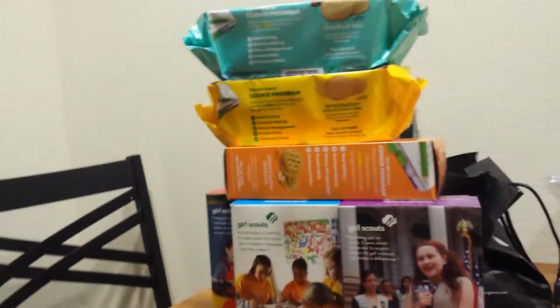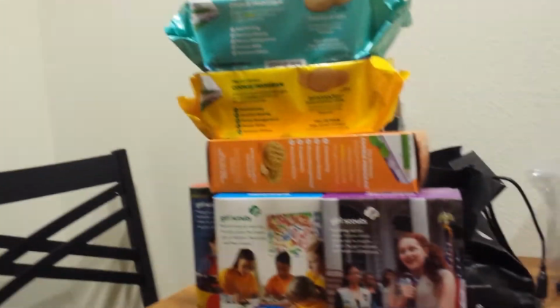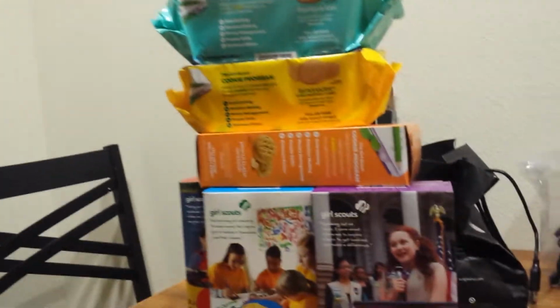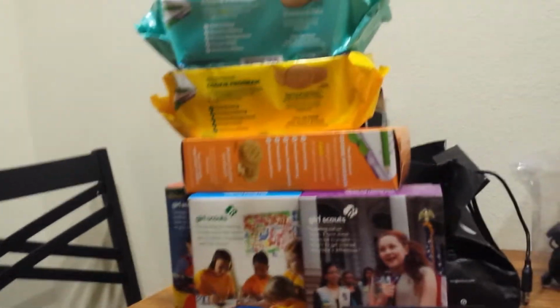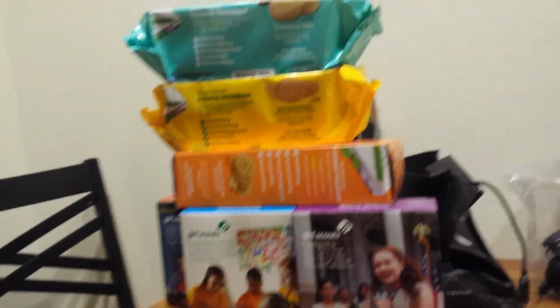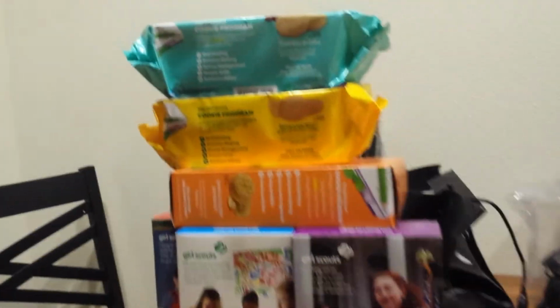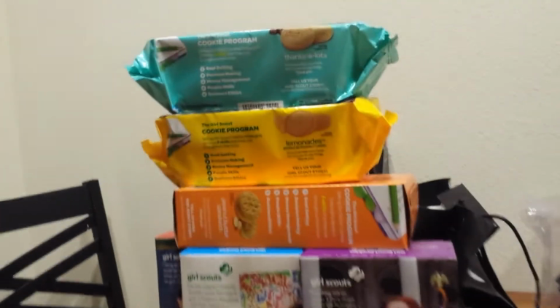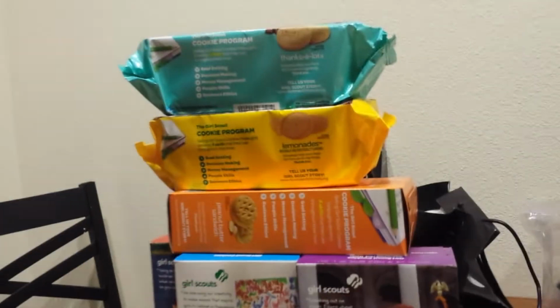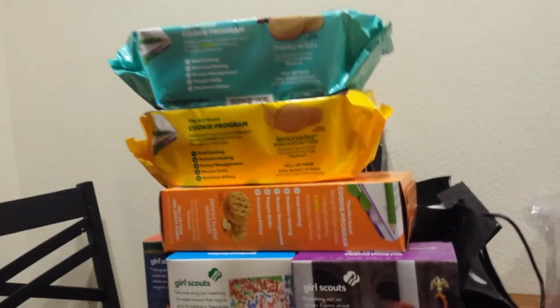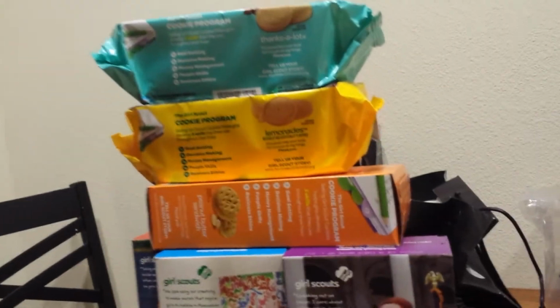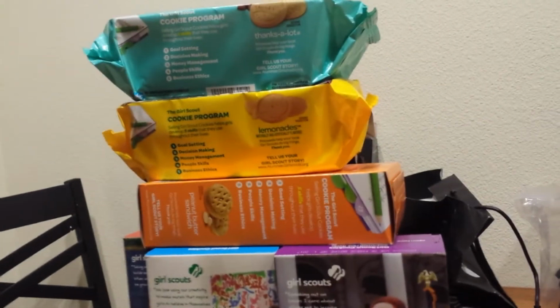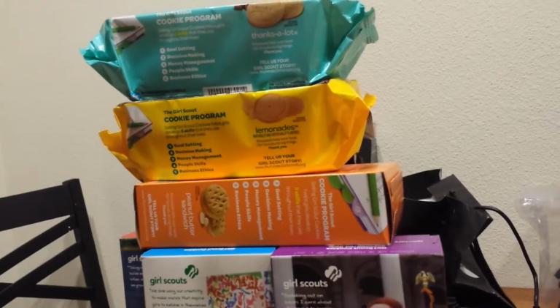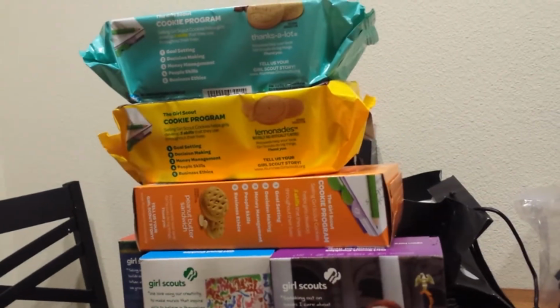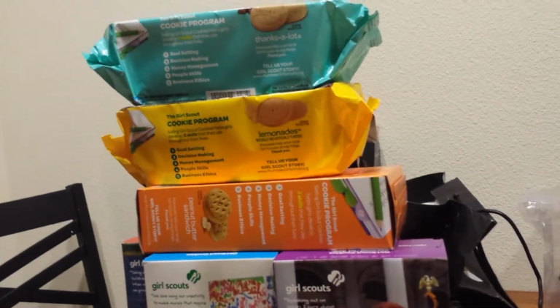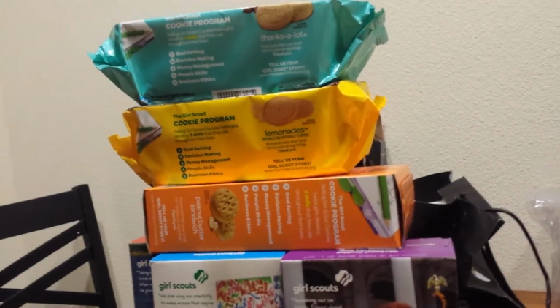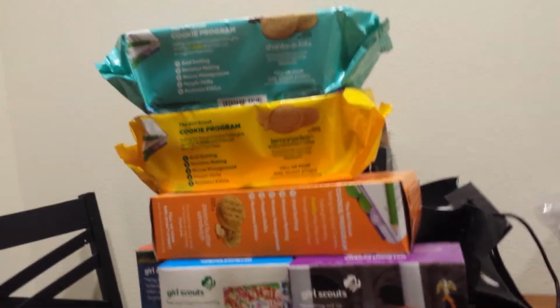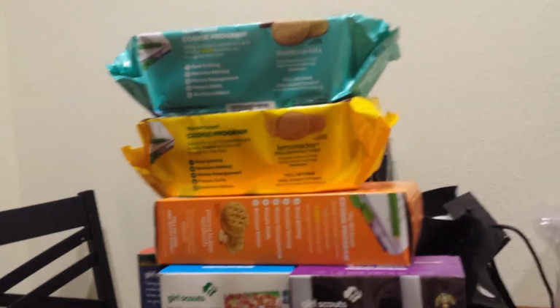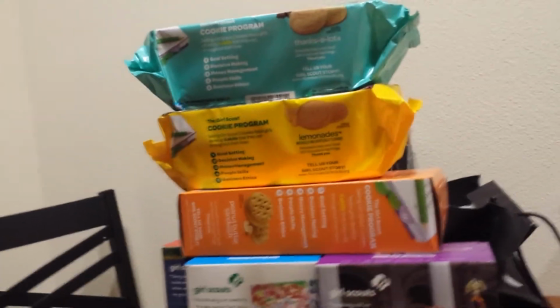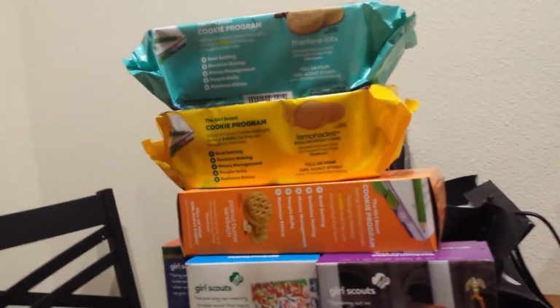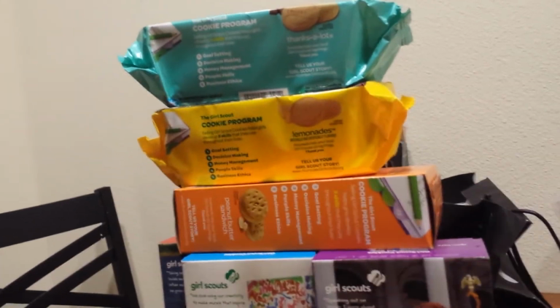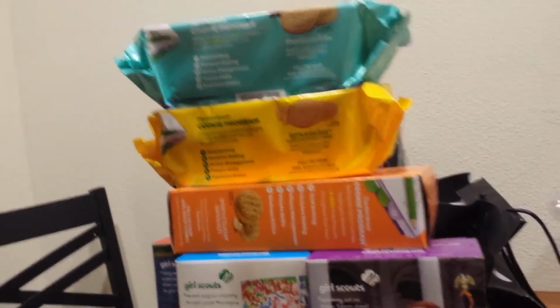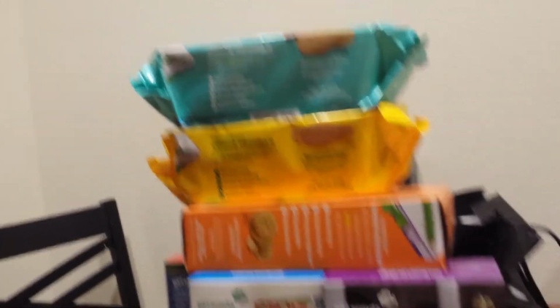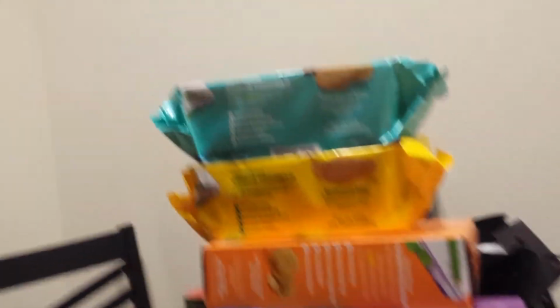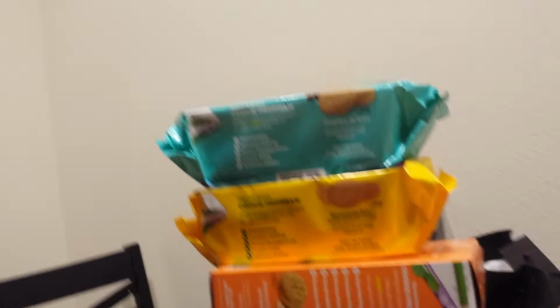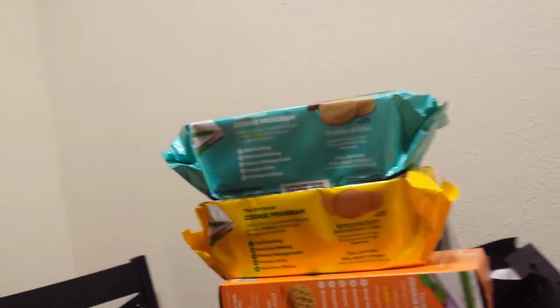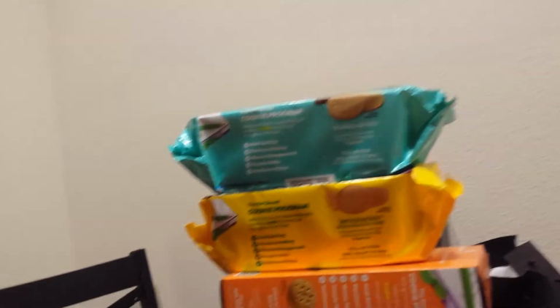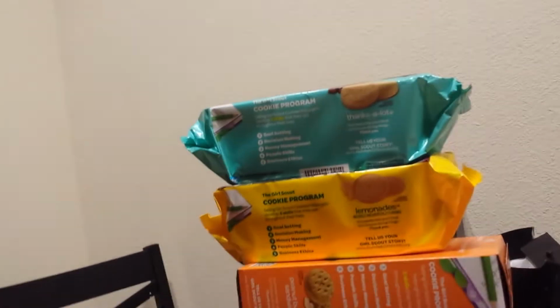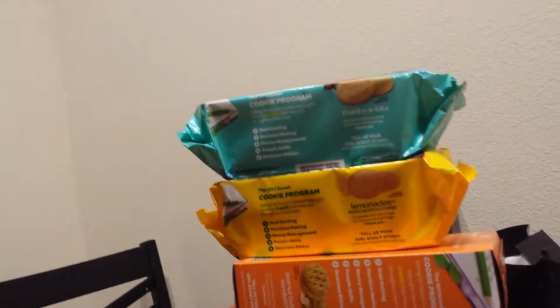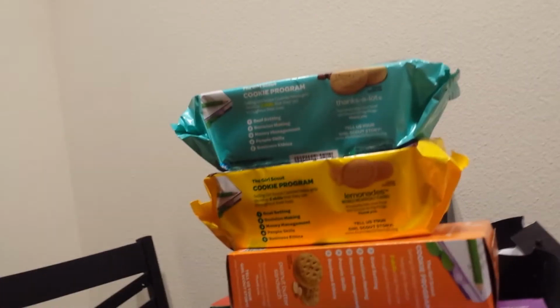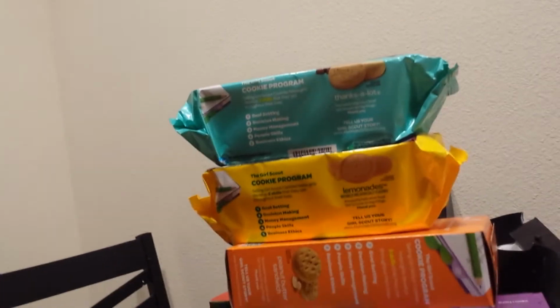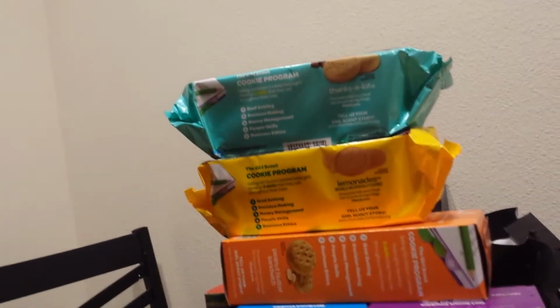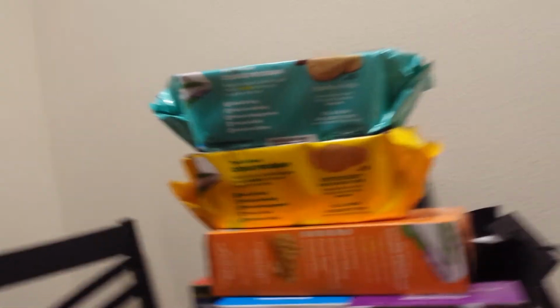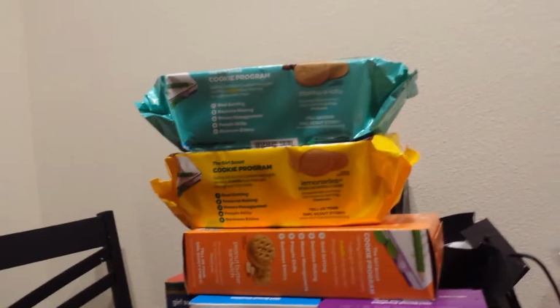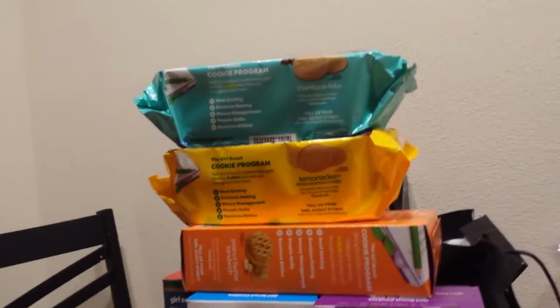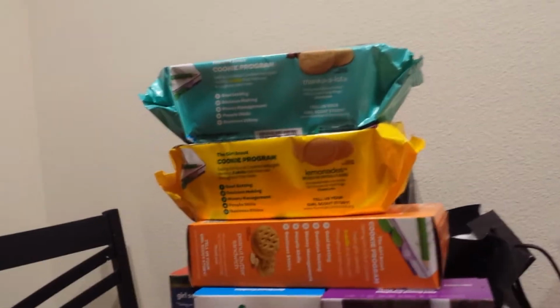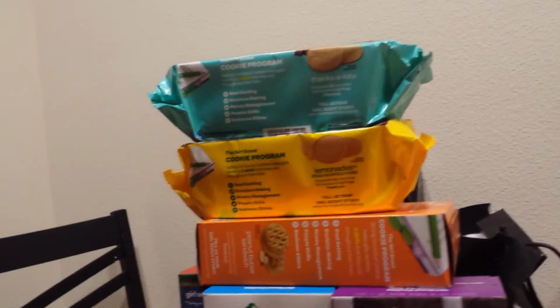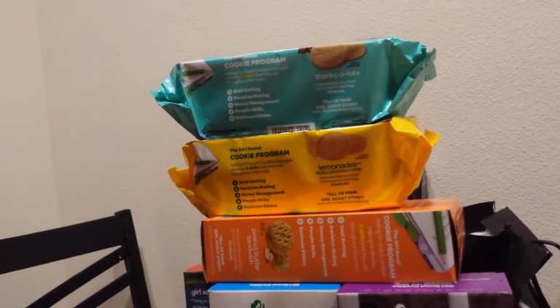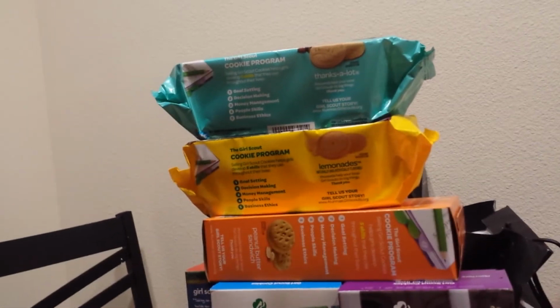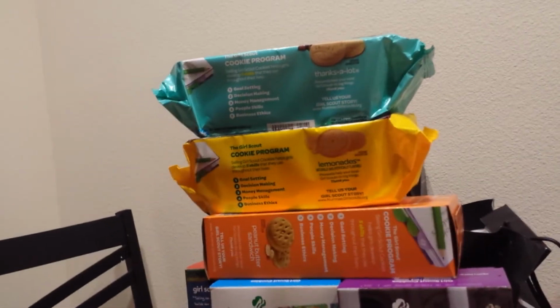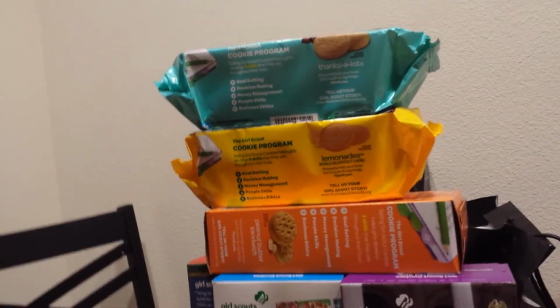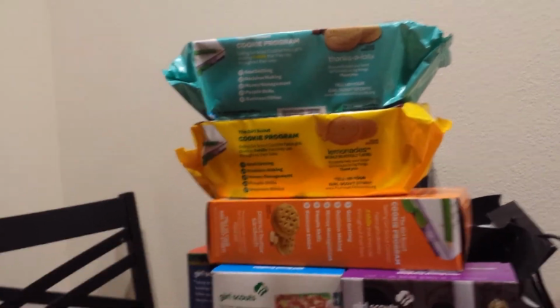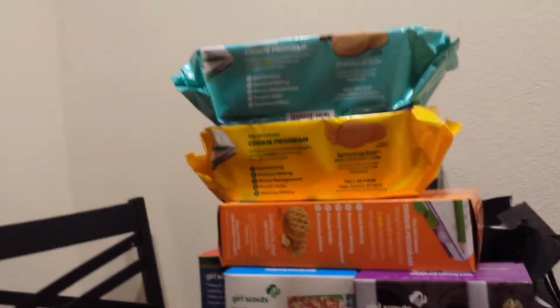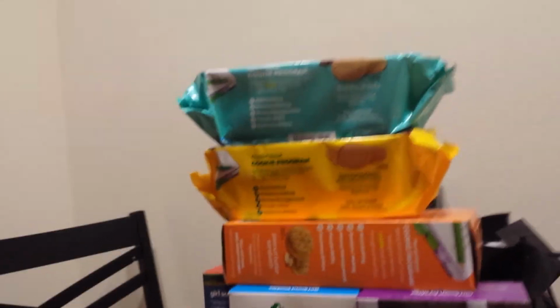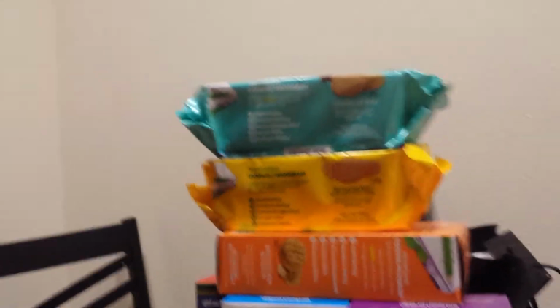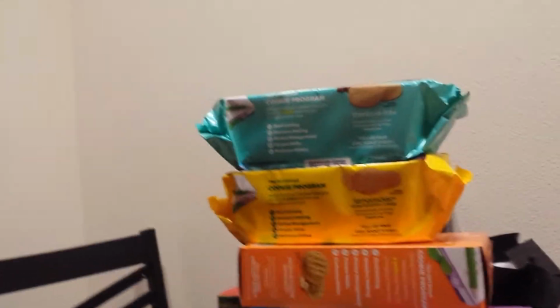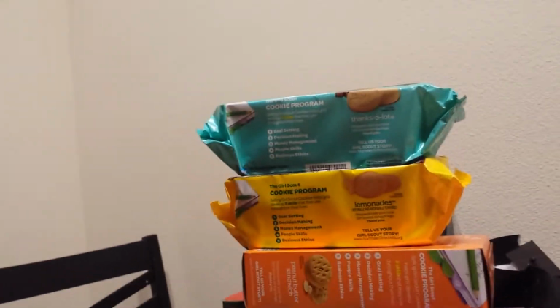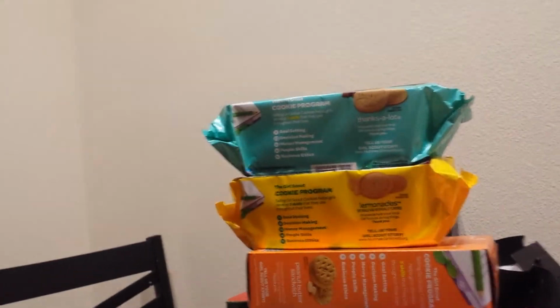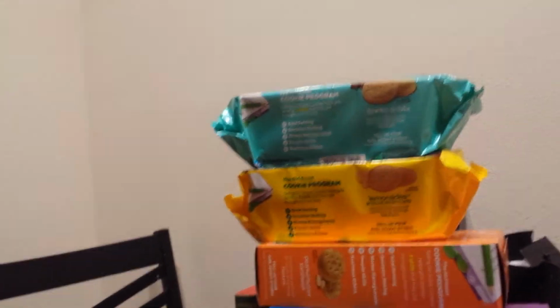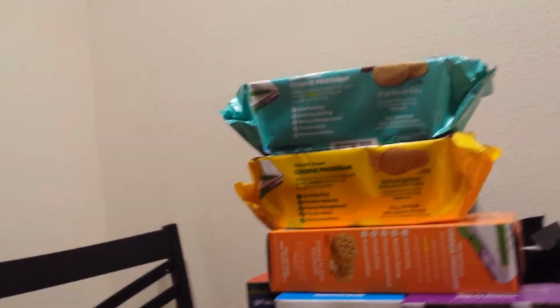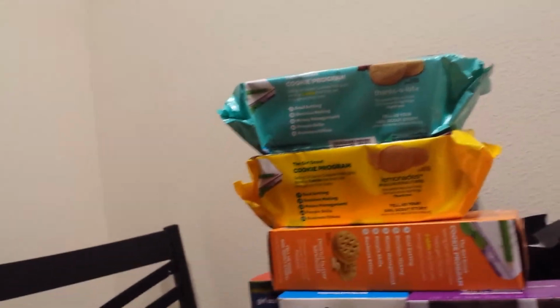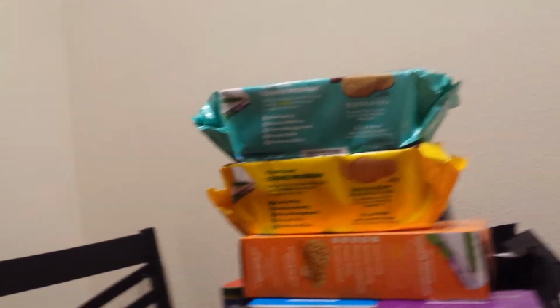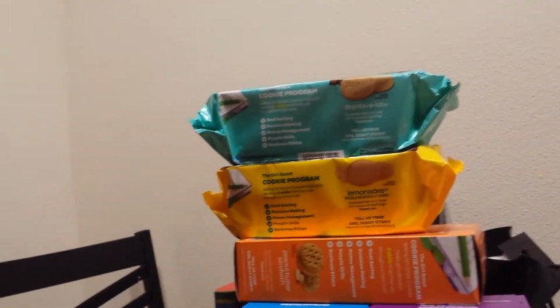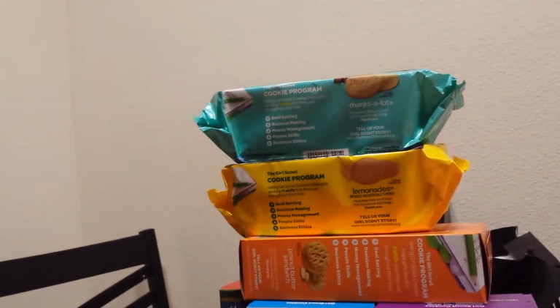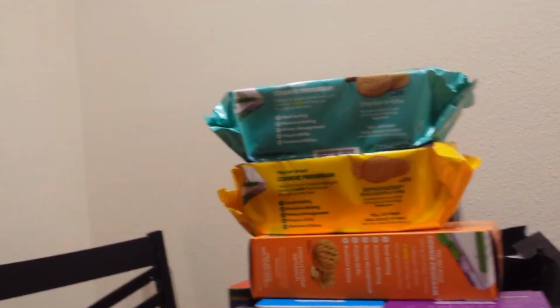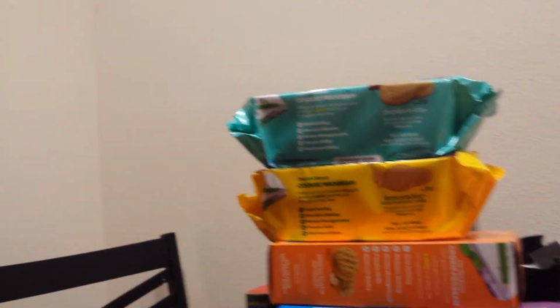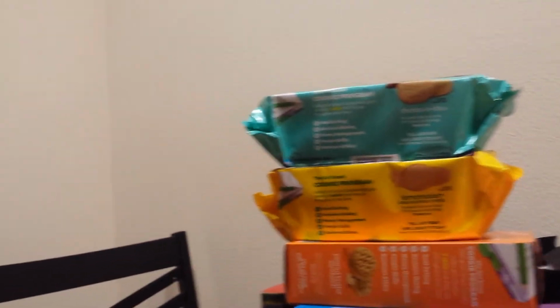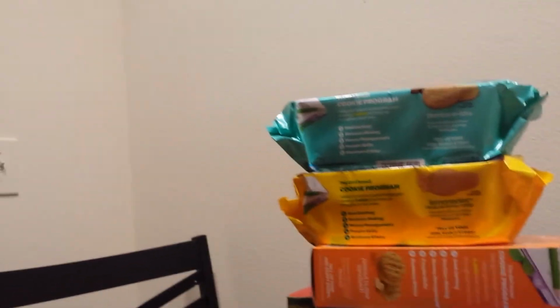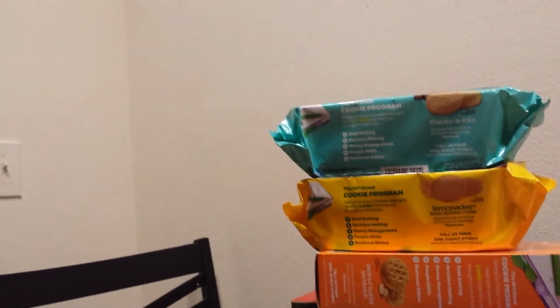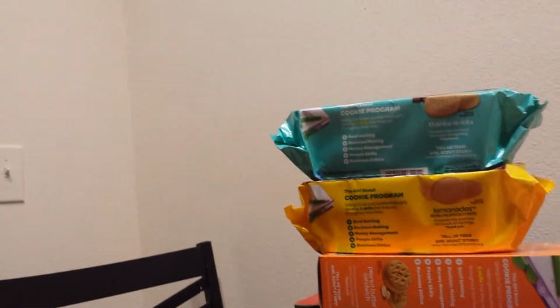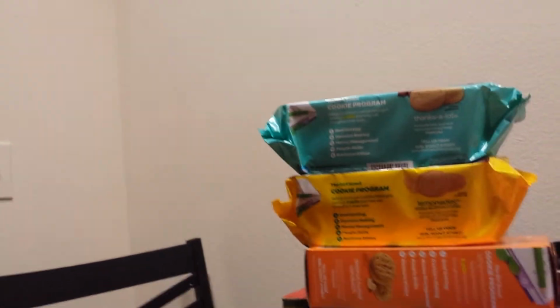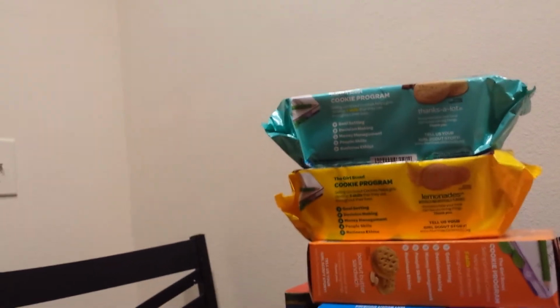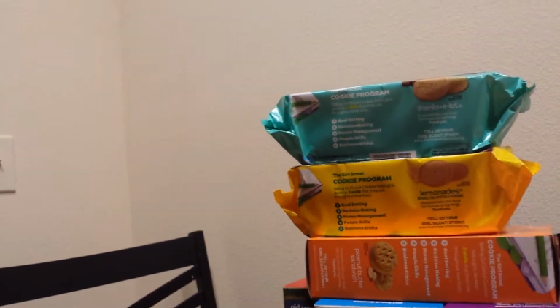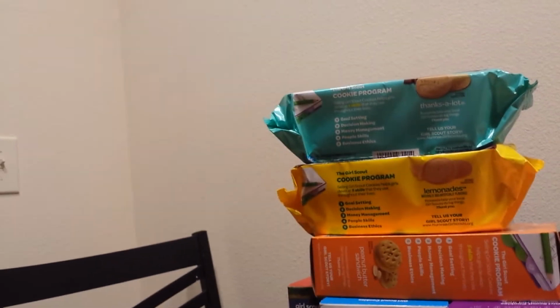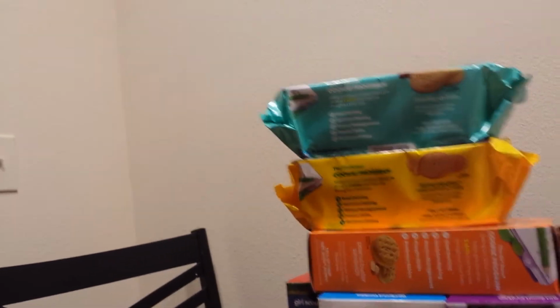On top are the lemon heads and on top of the tower, at the very top, are the thankslots.